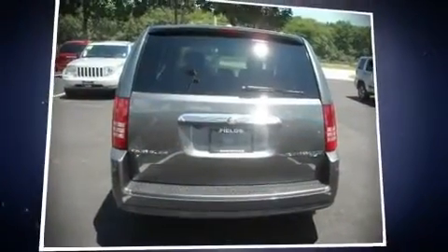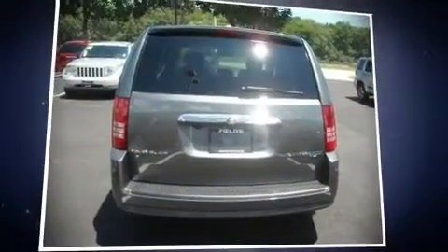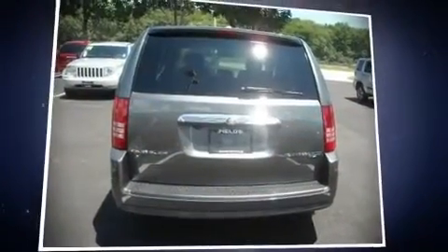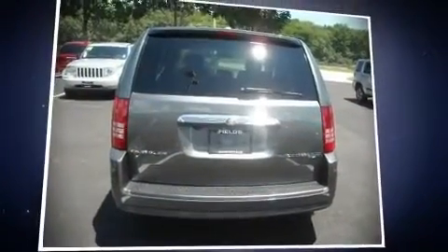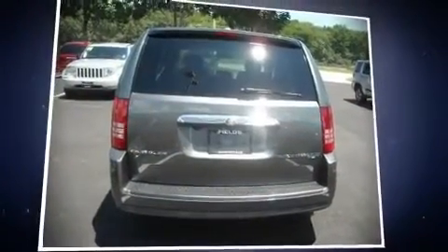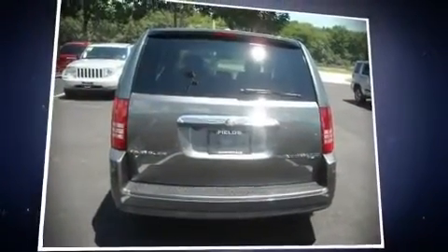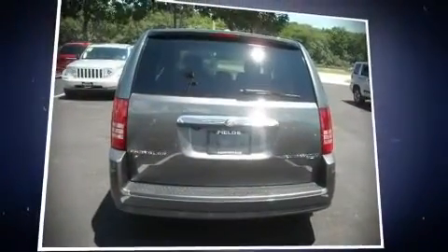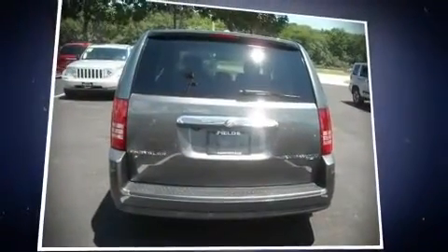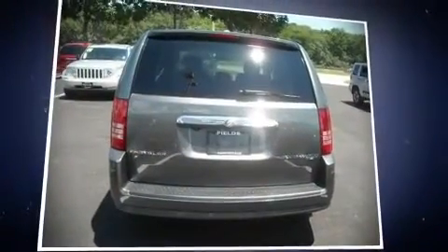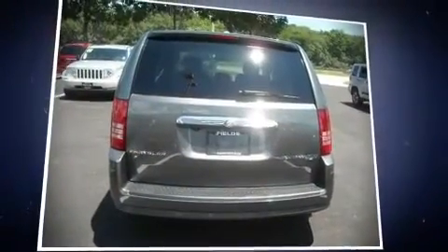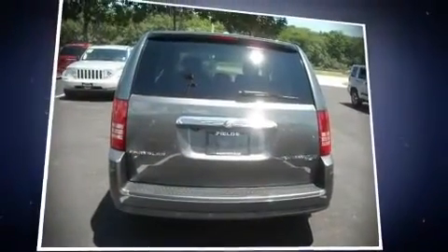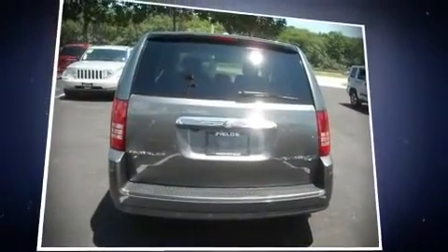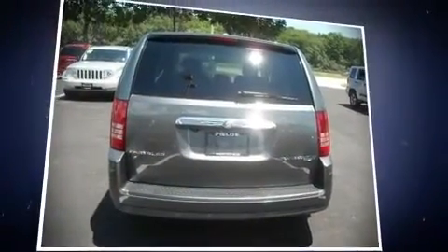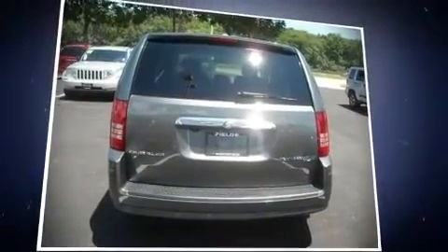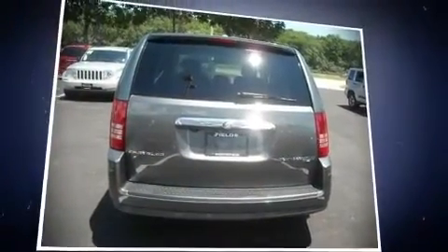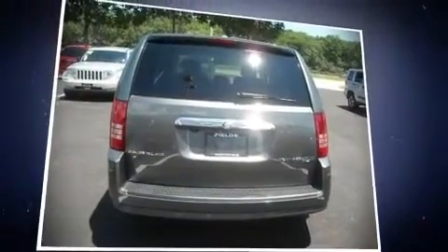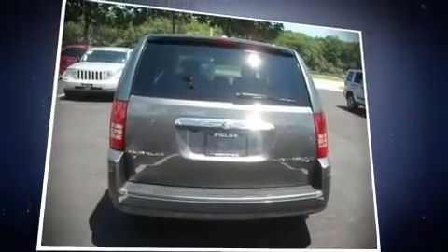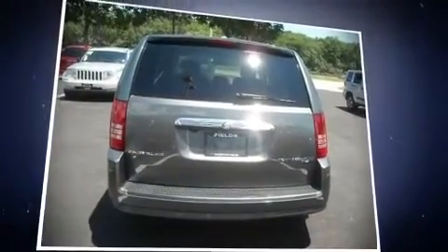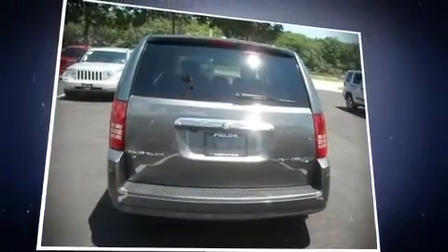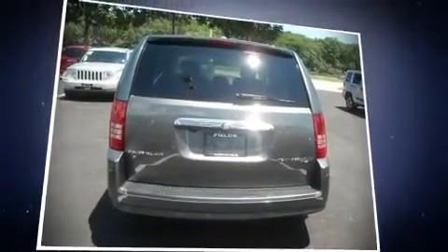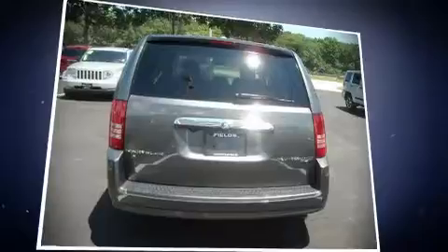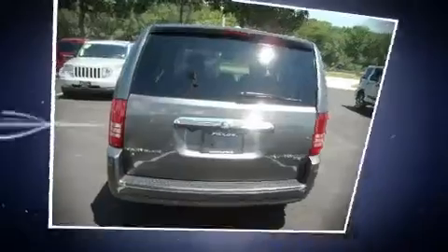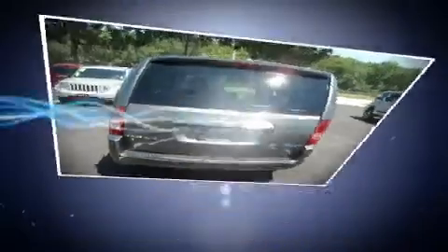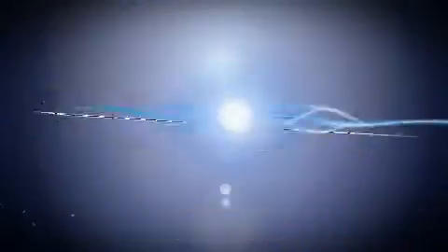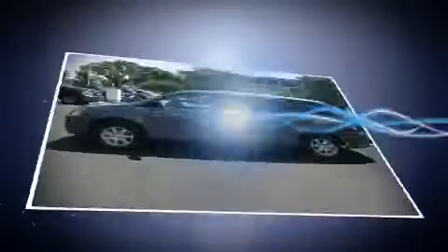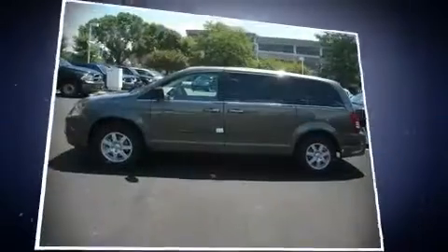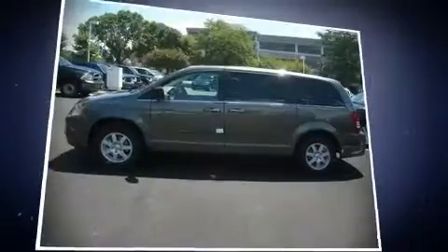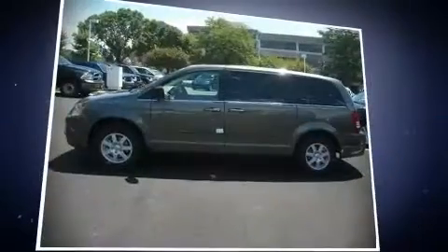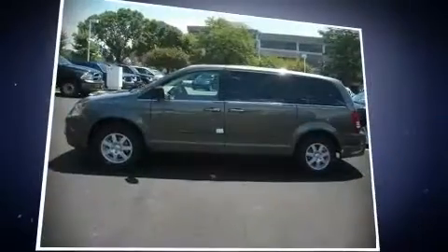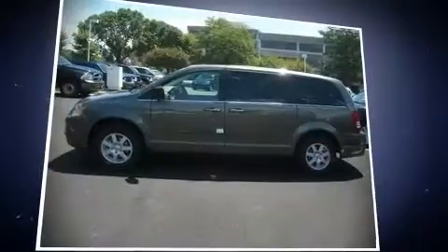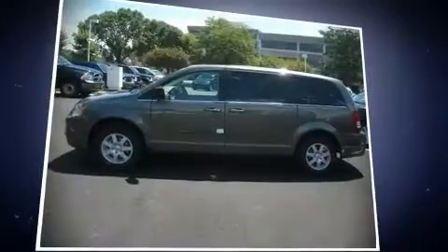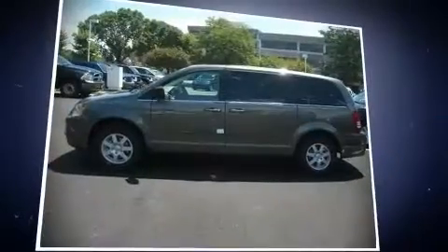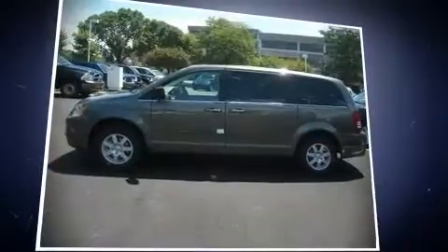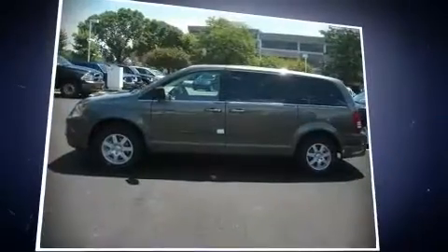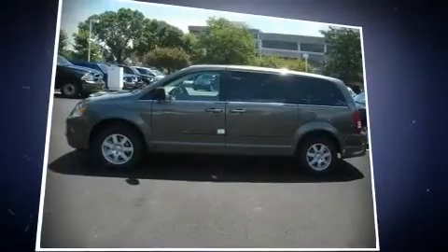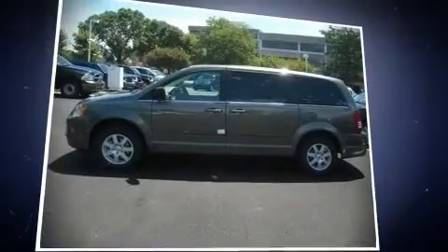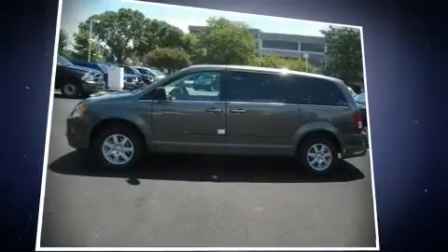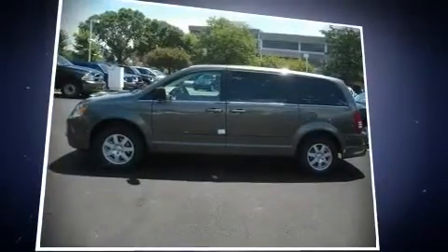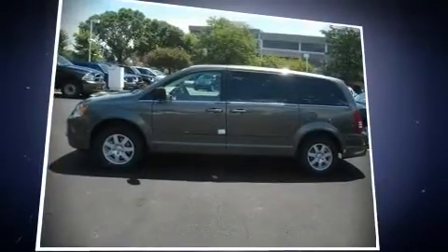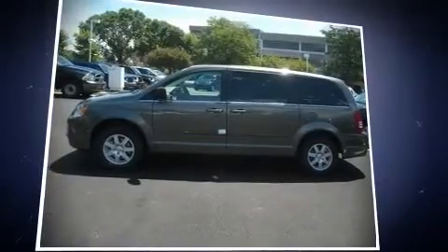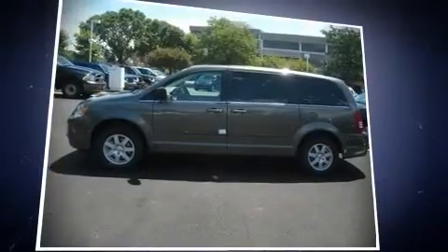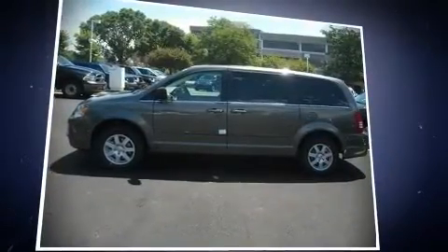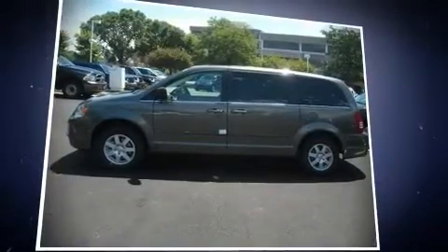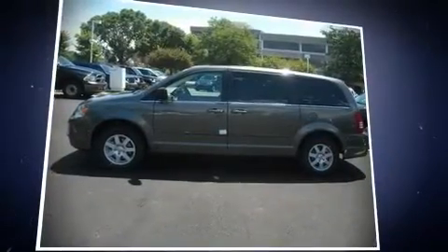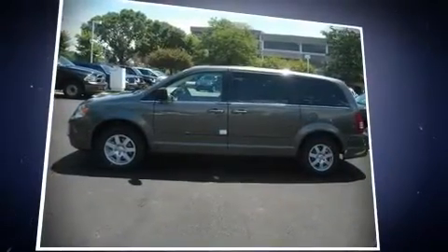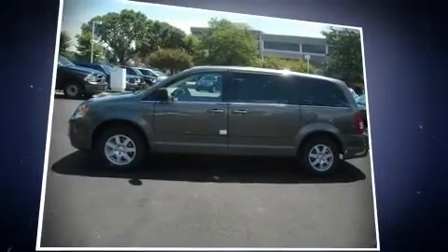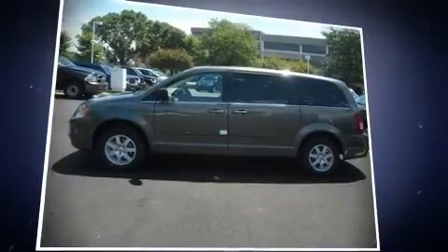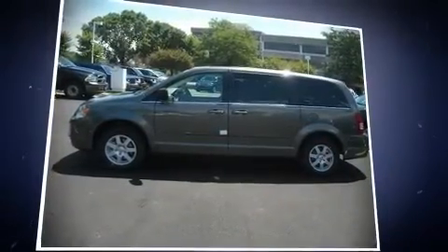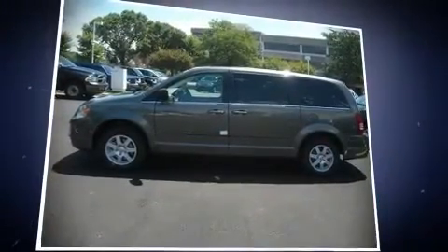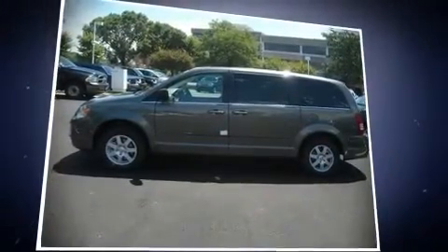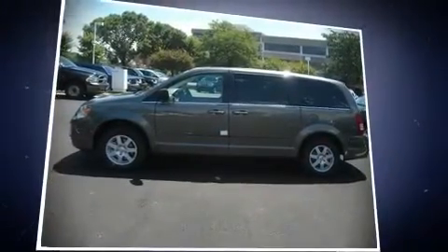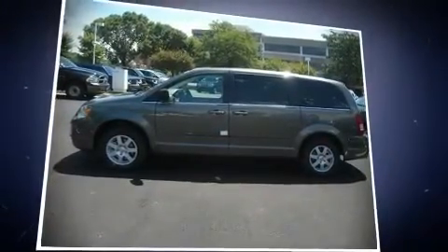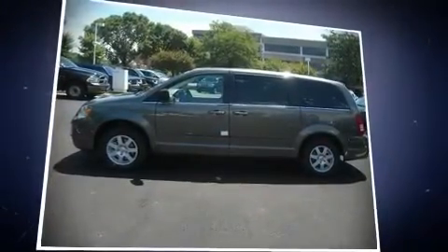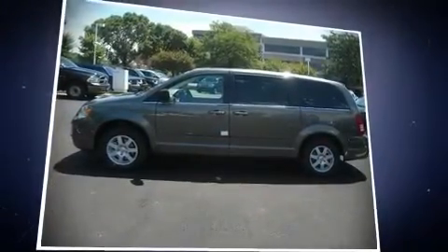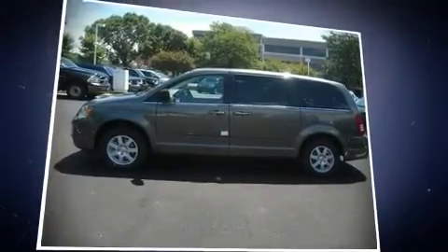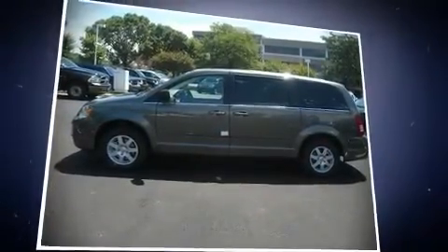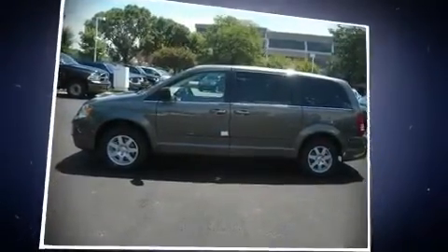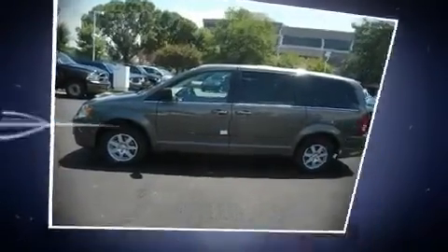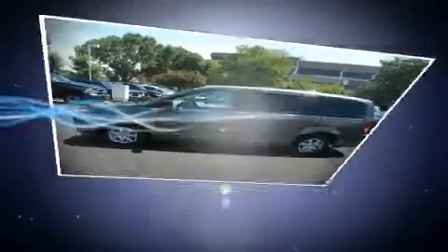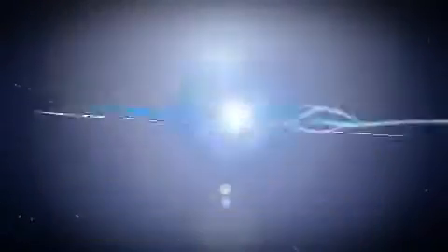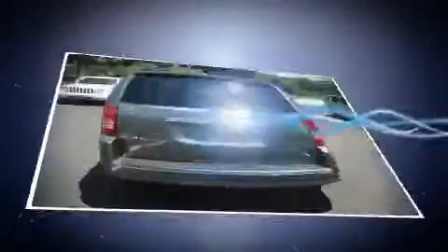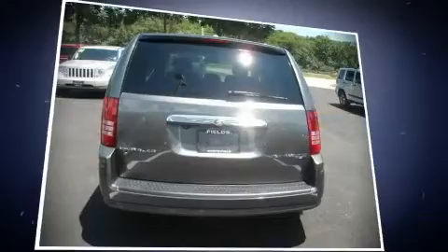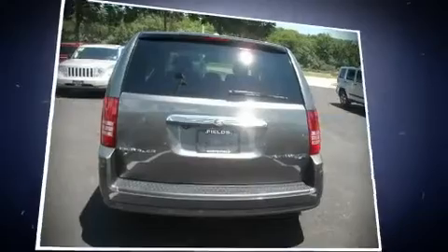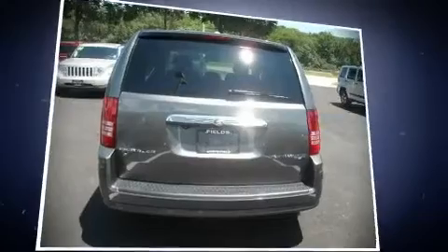Fuel economy of 23 miles per gallon on the highway proves this vehicle's efficiency, saving you money at the pump.